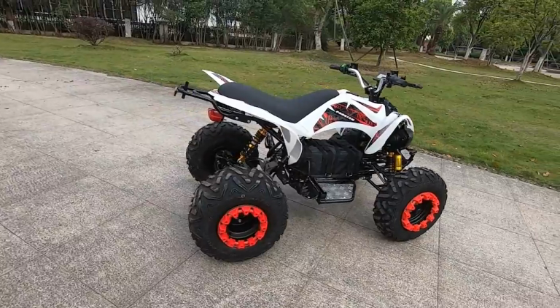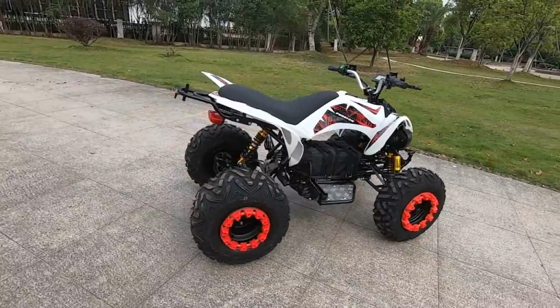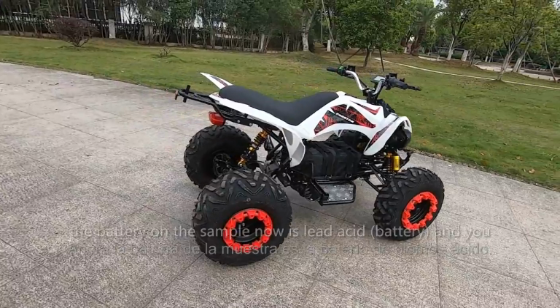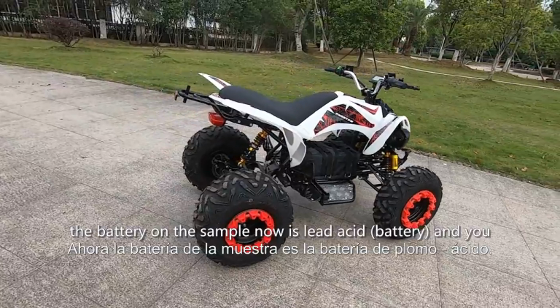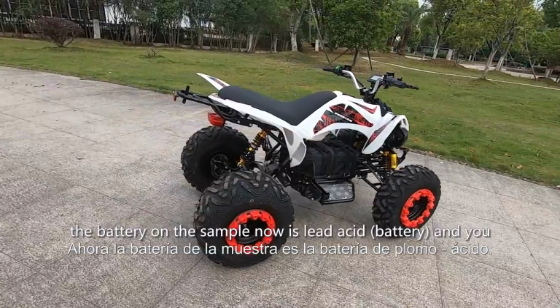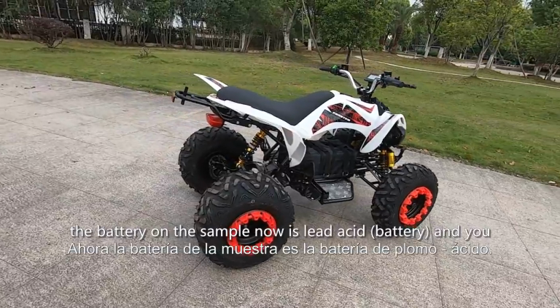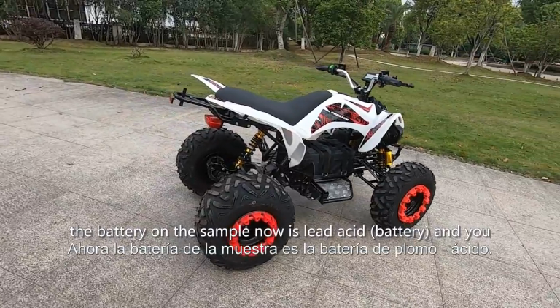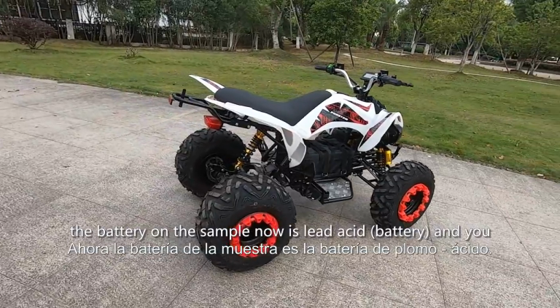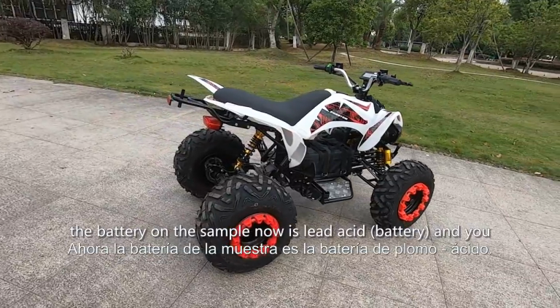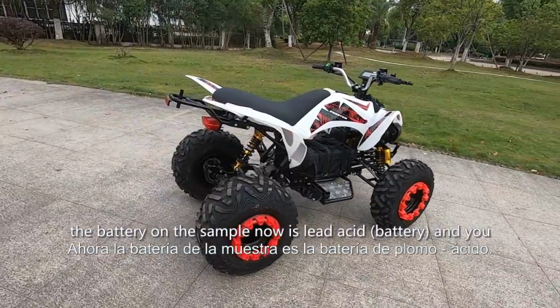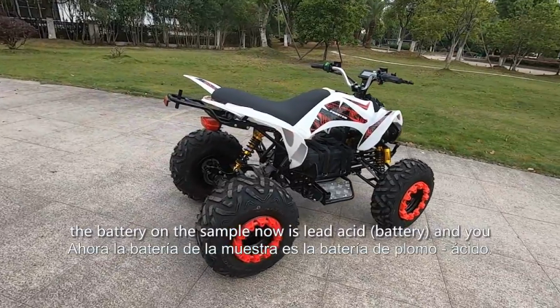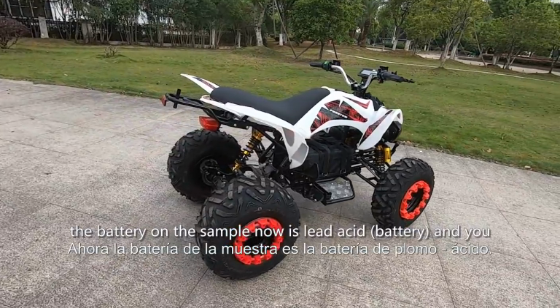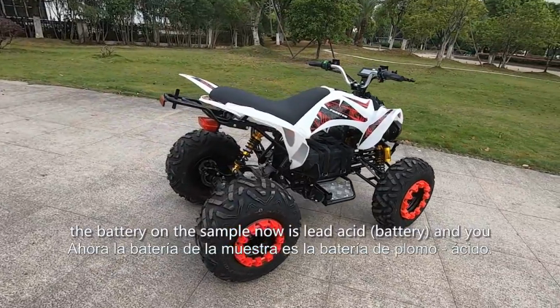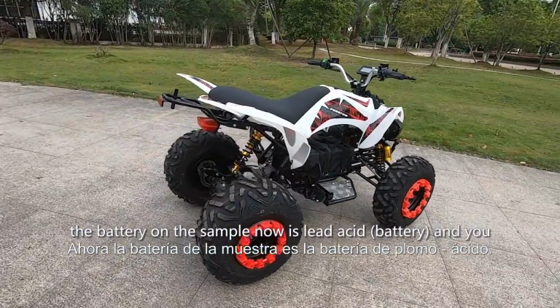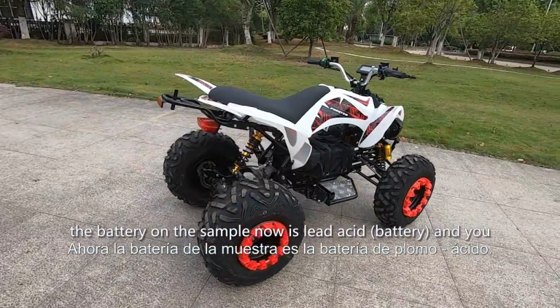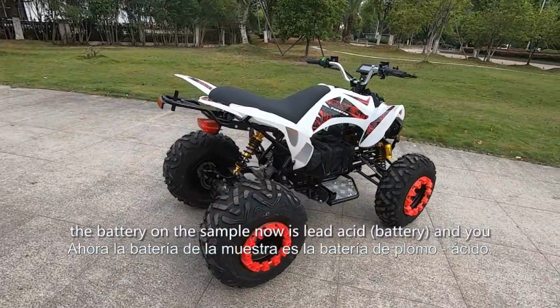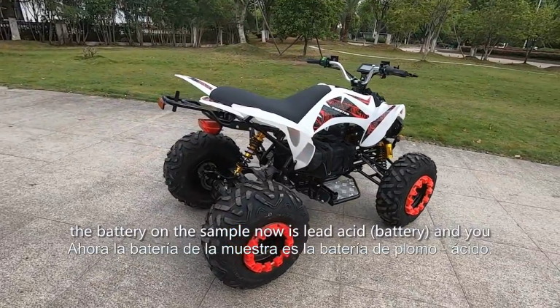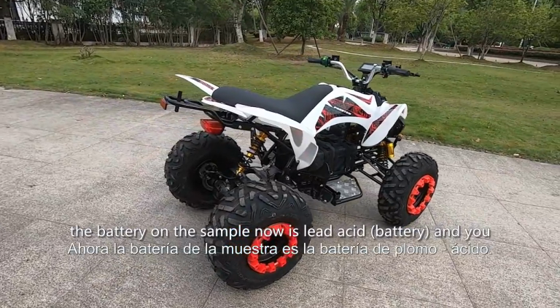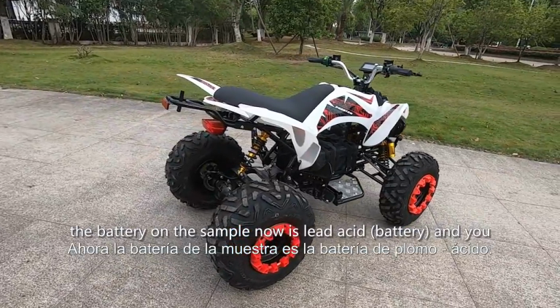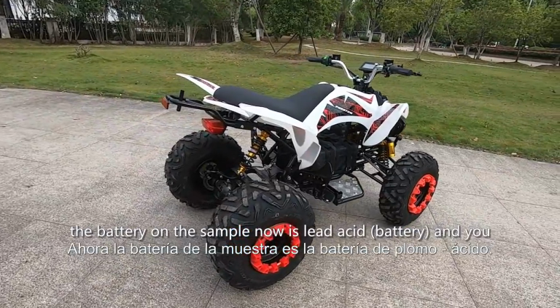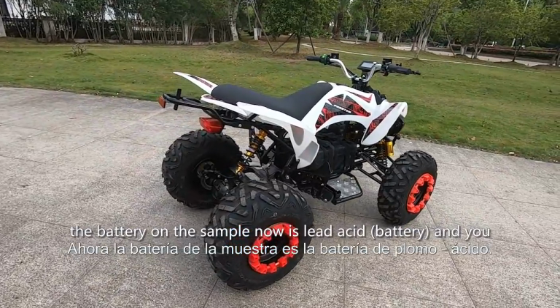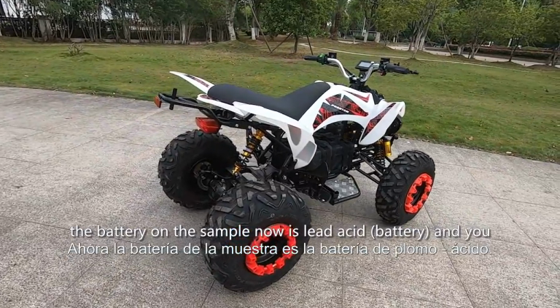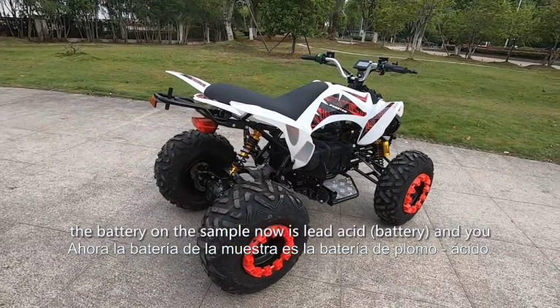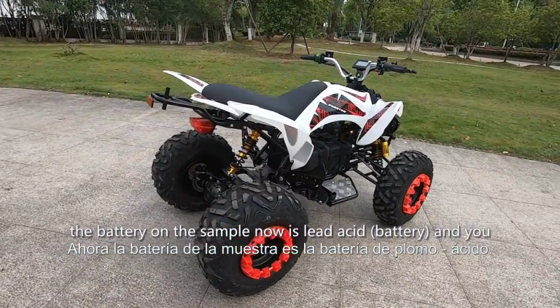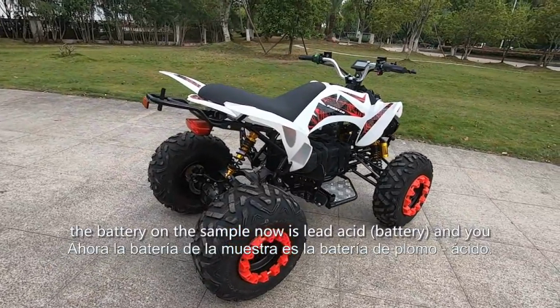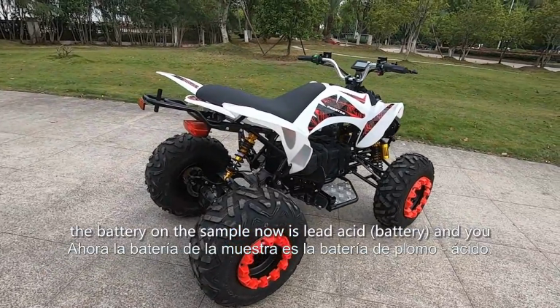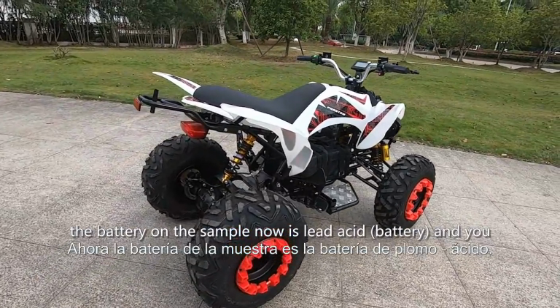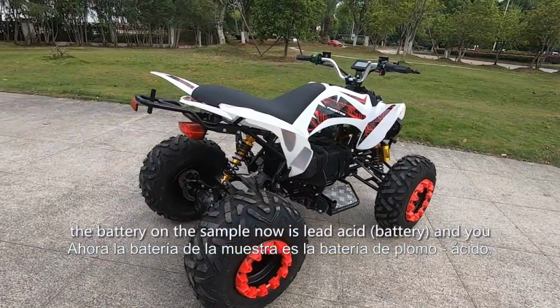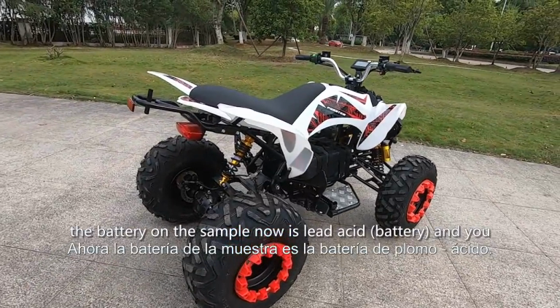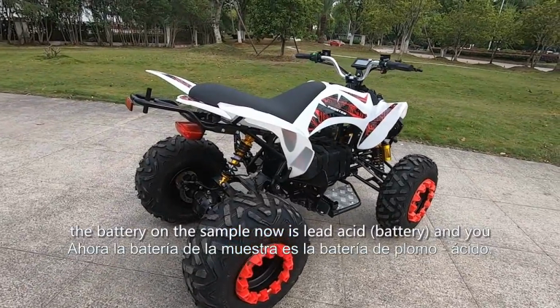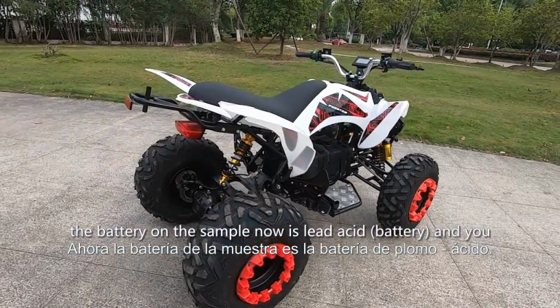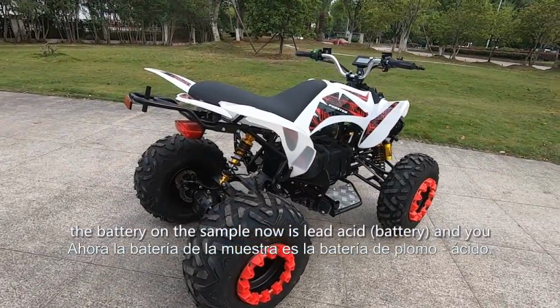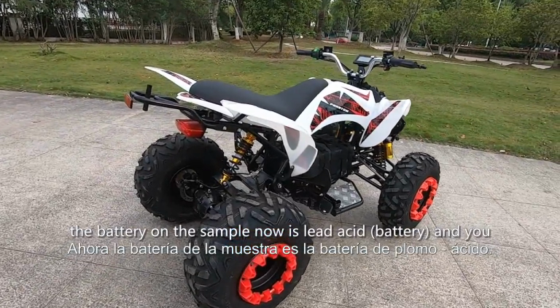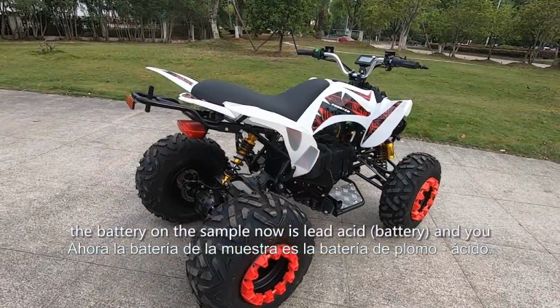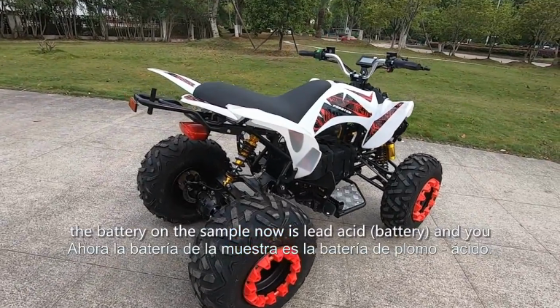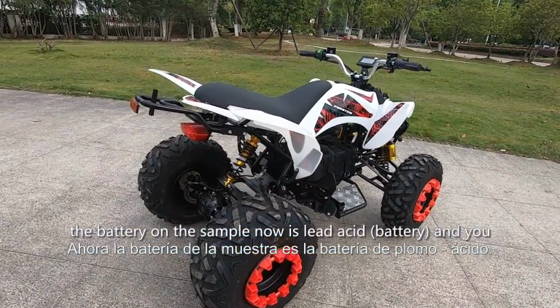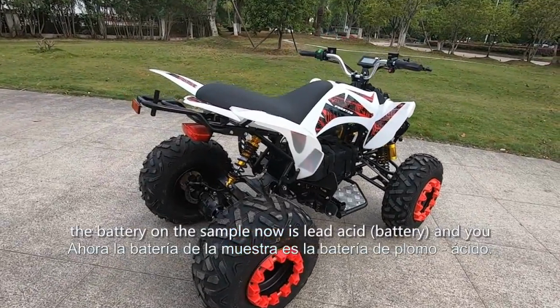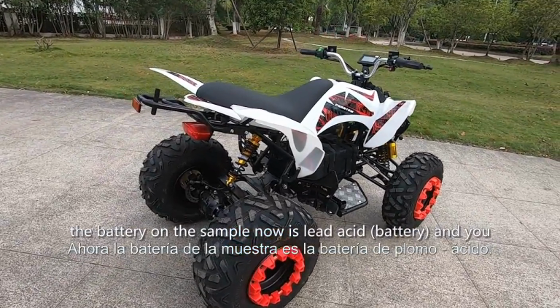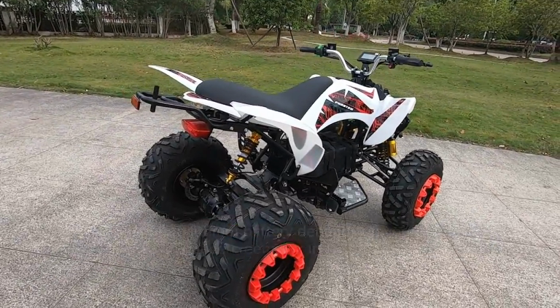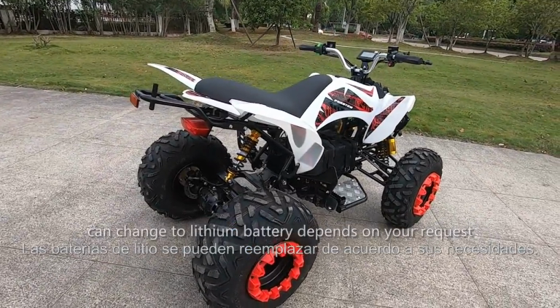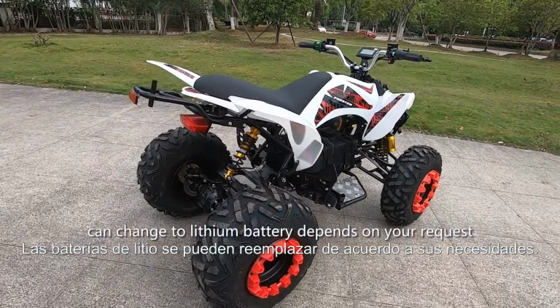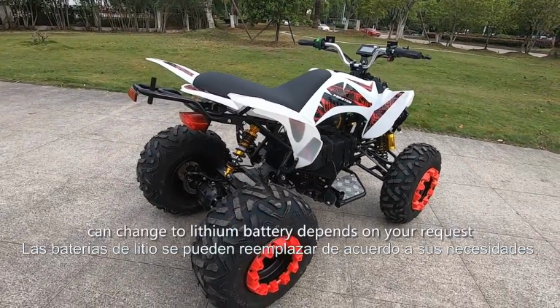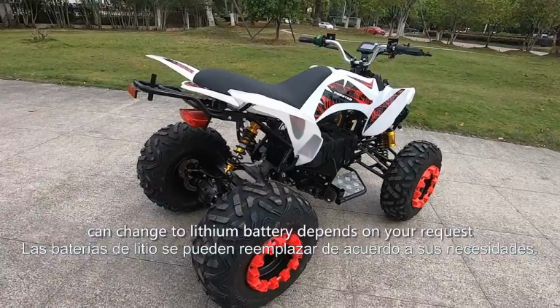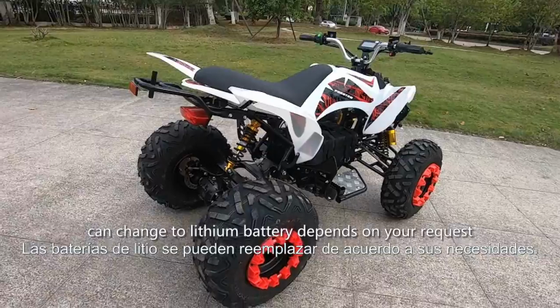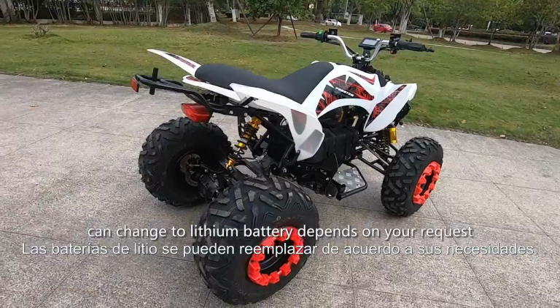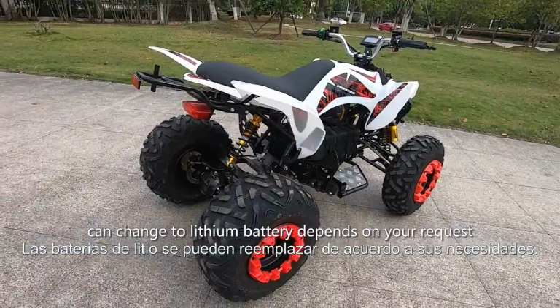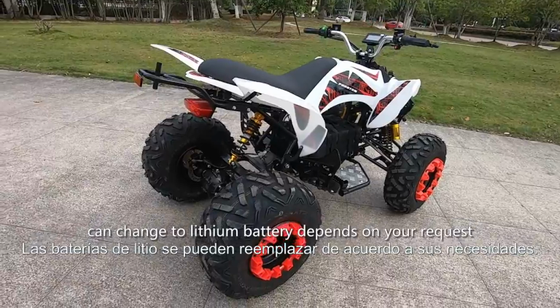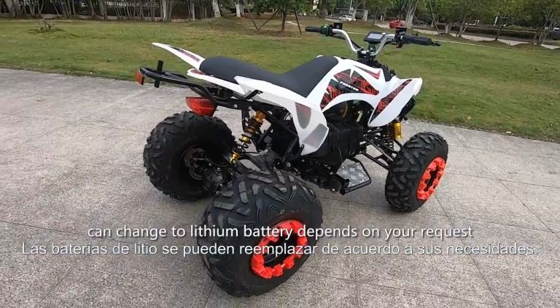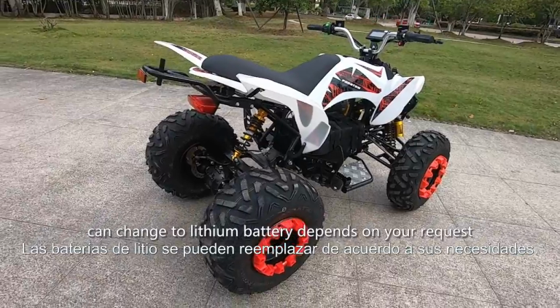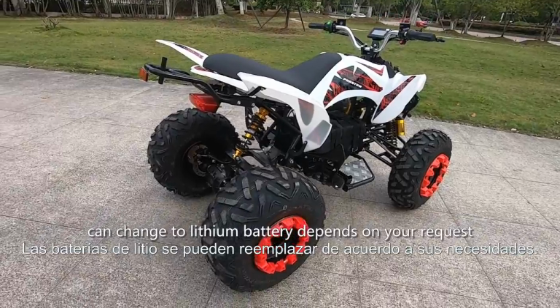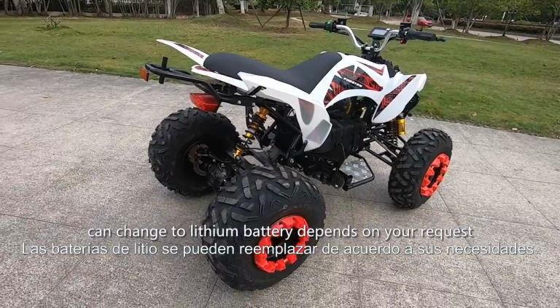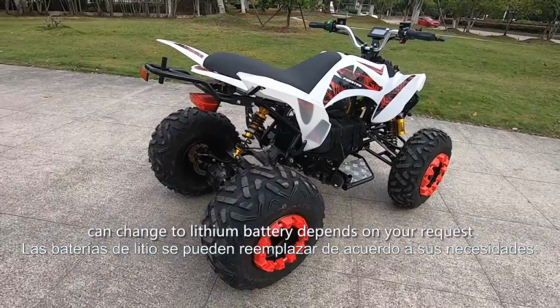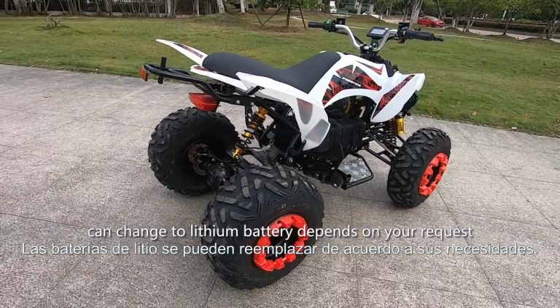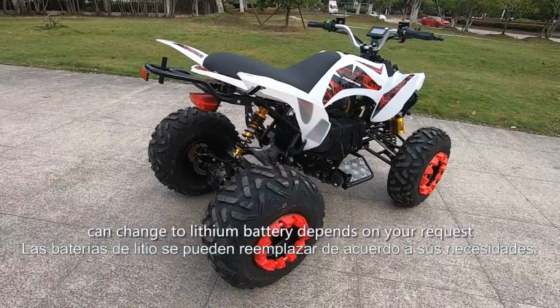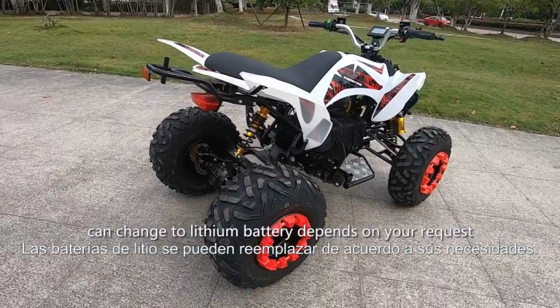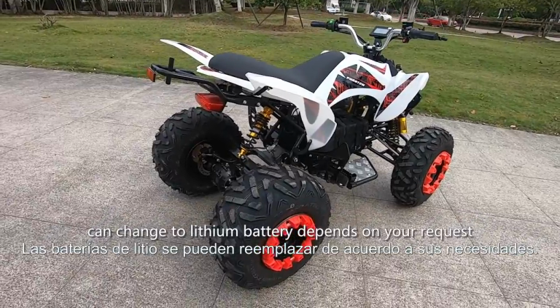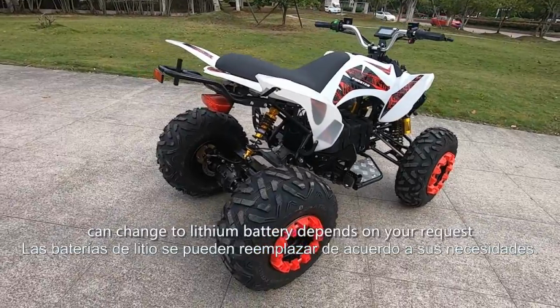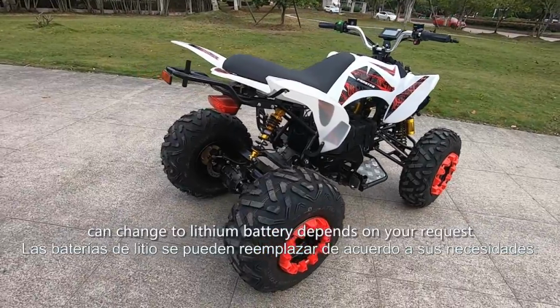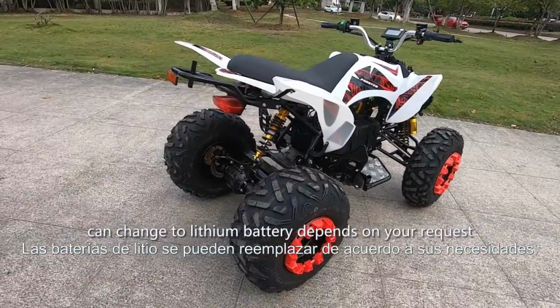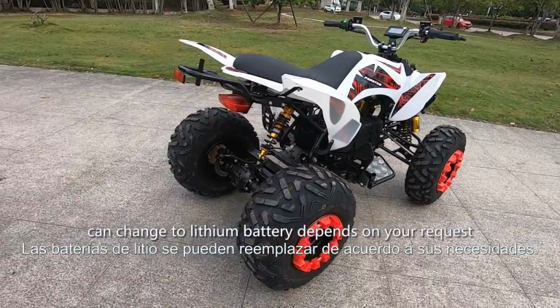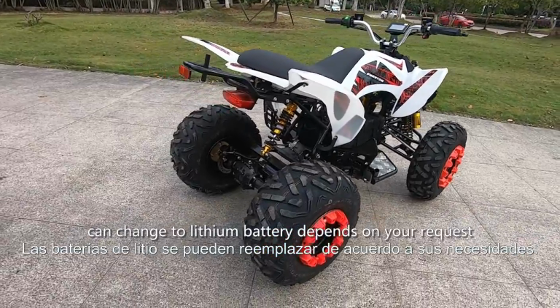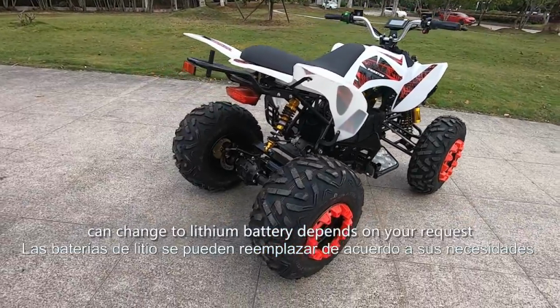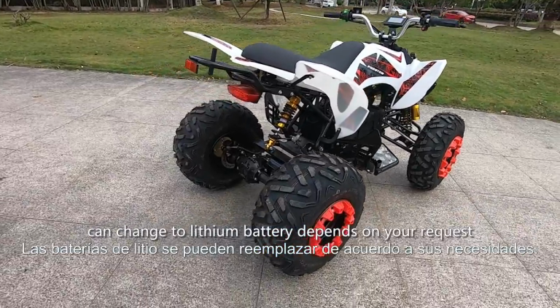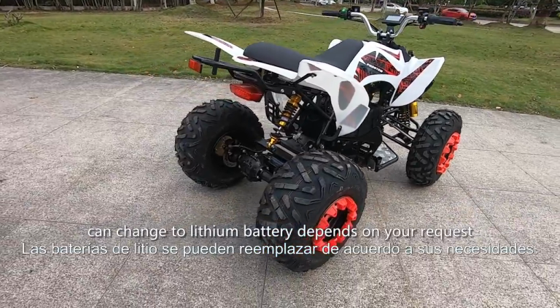The battery on the sample unit is lead acid, and you can change it to a lithium battery depending on your request.